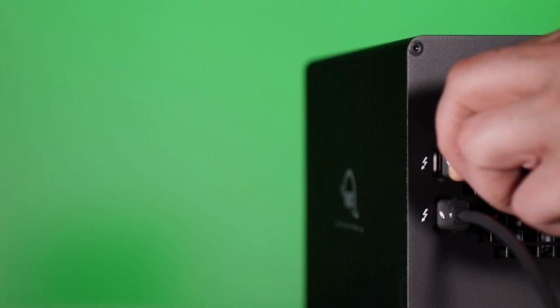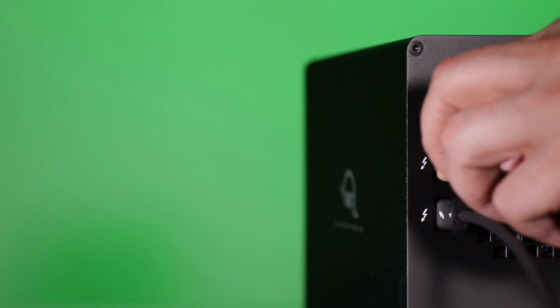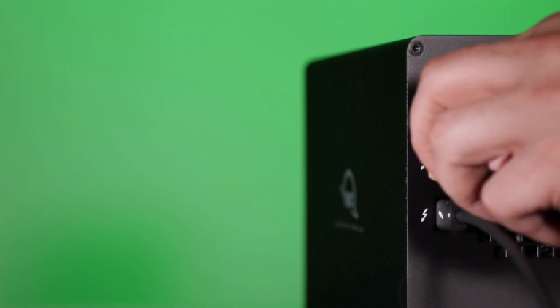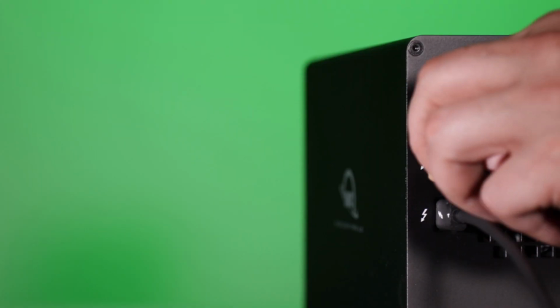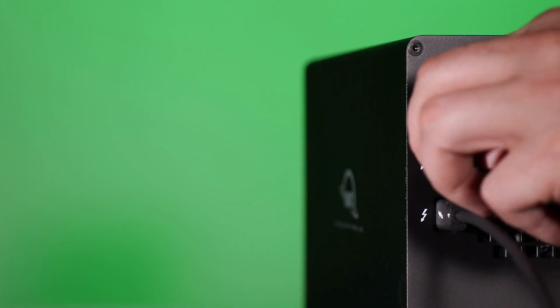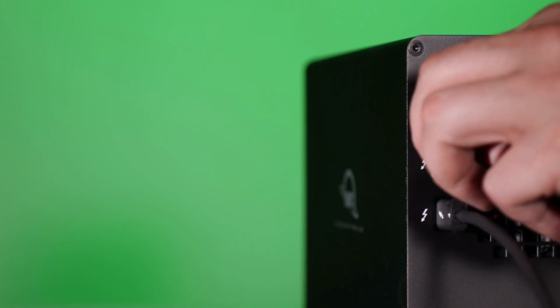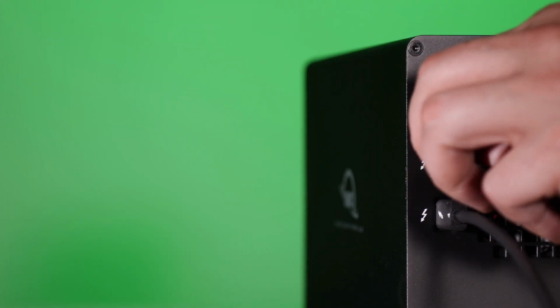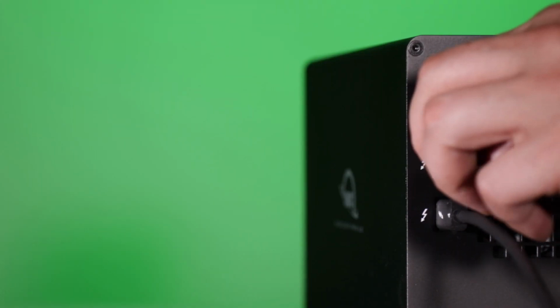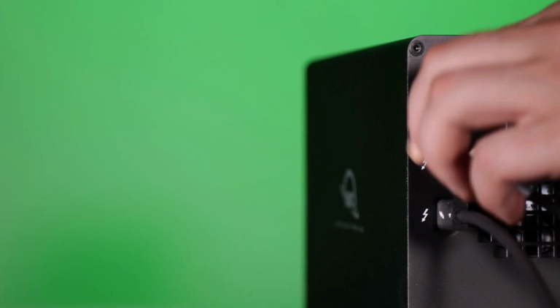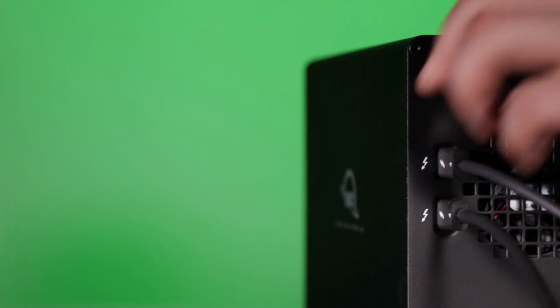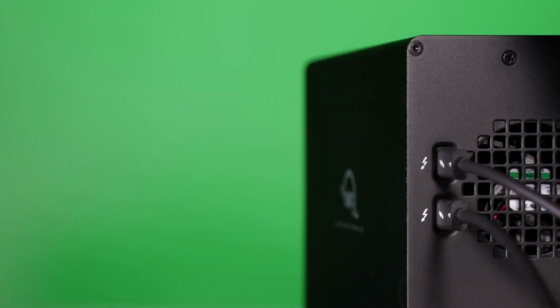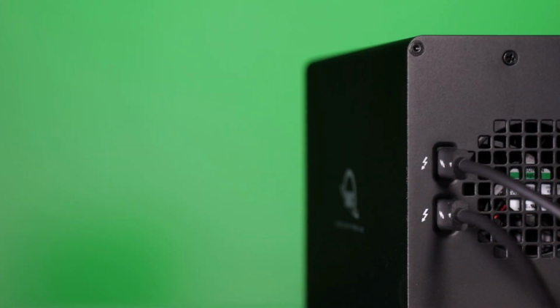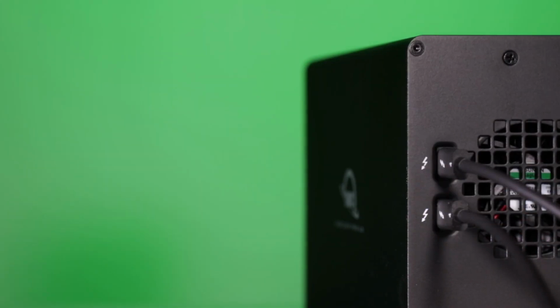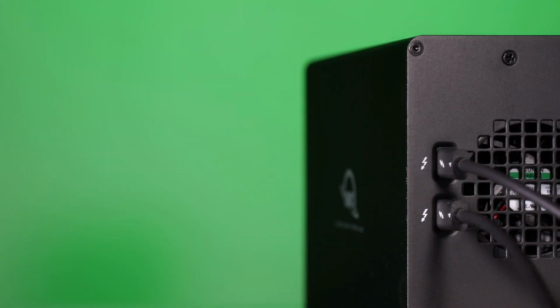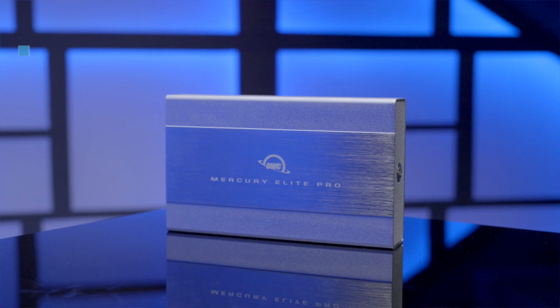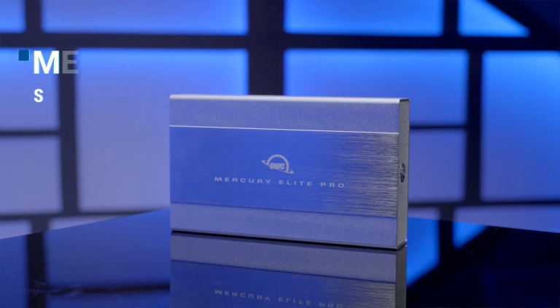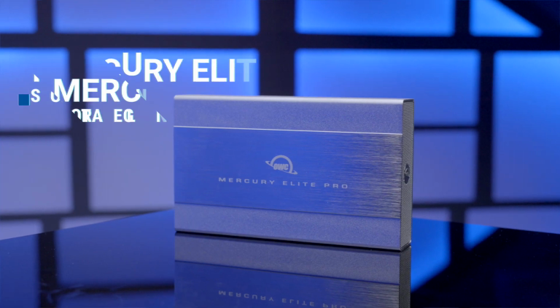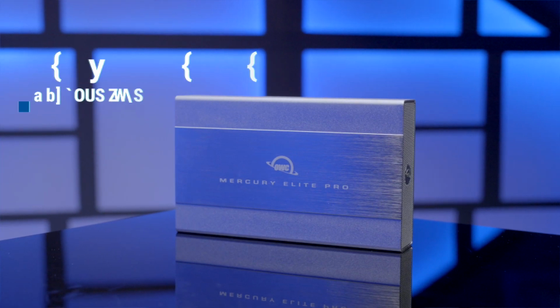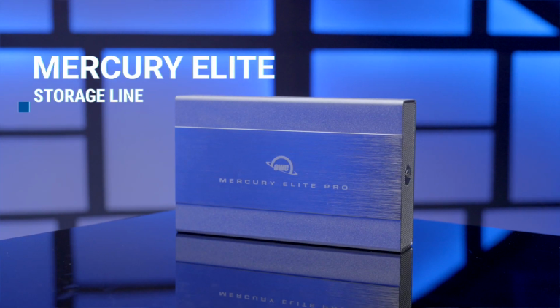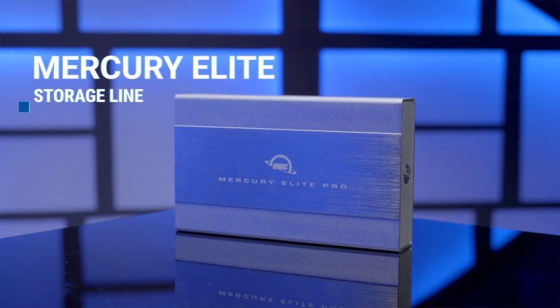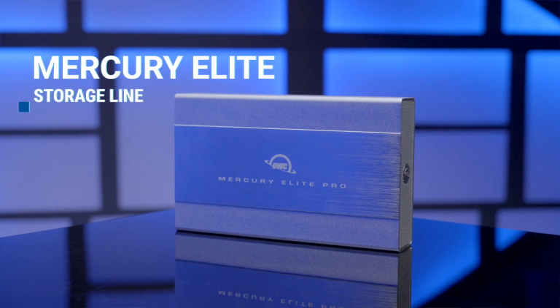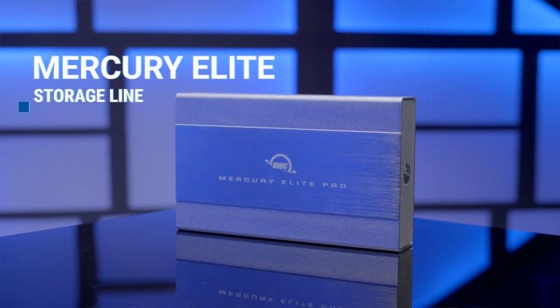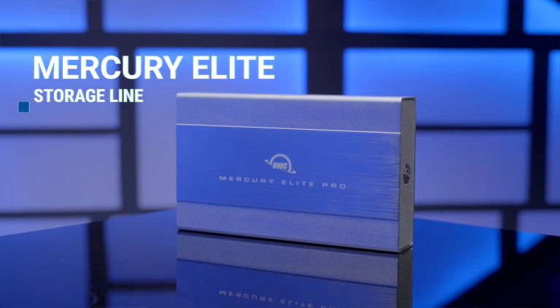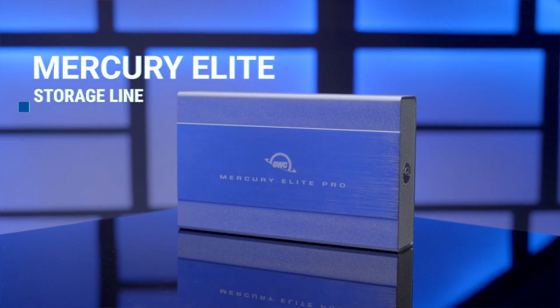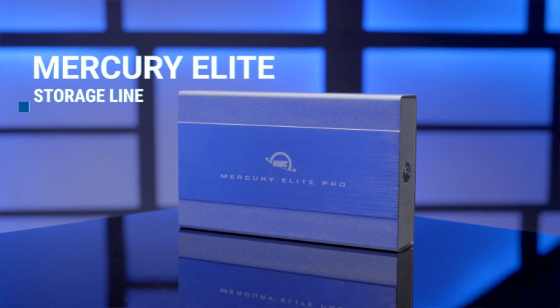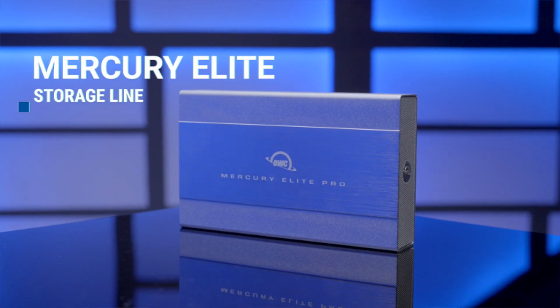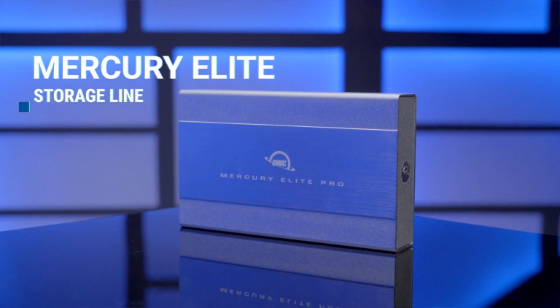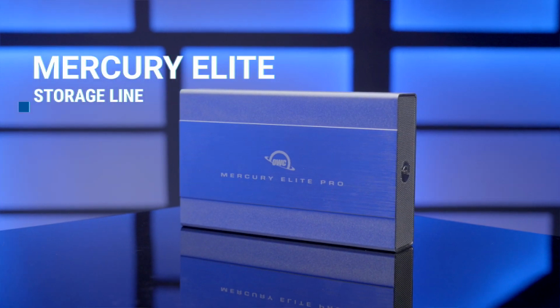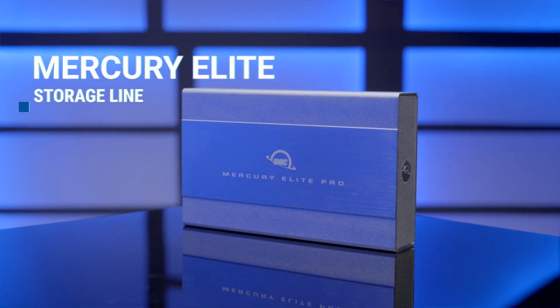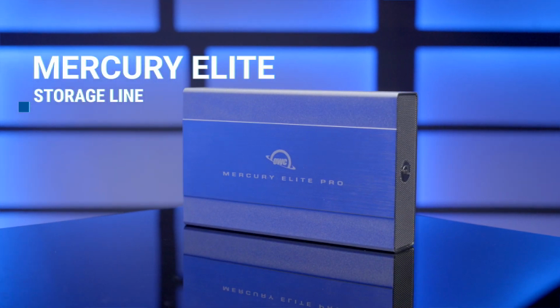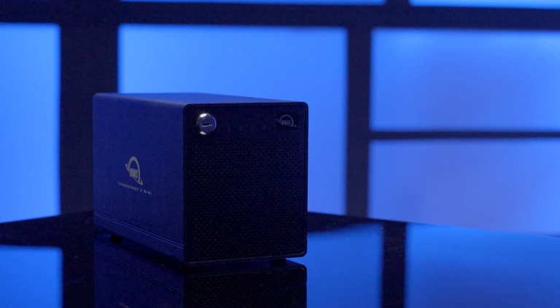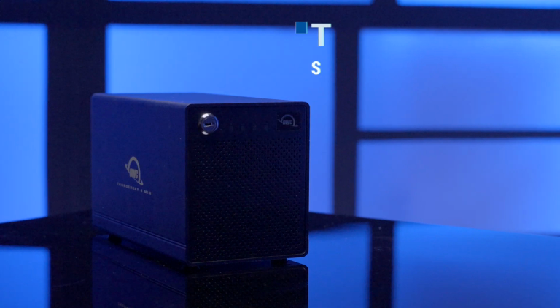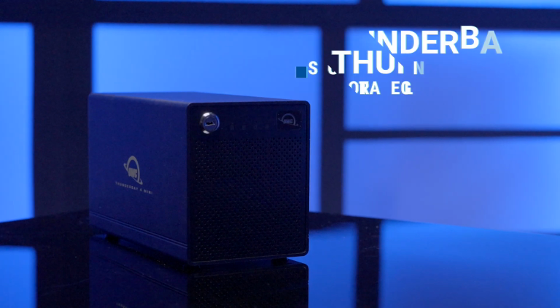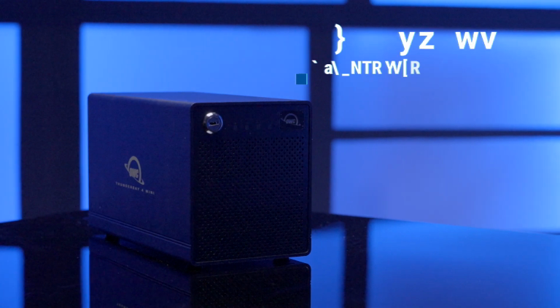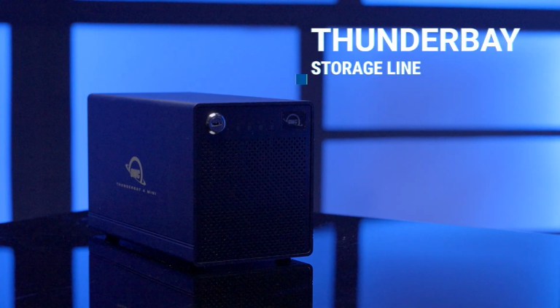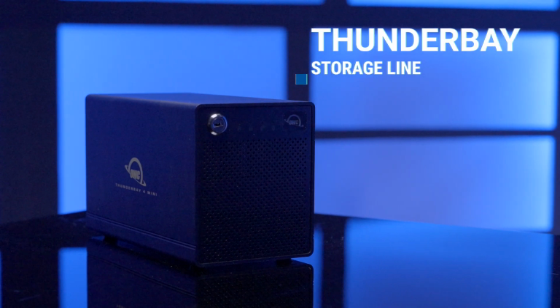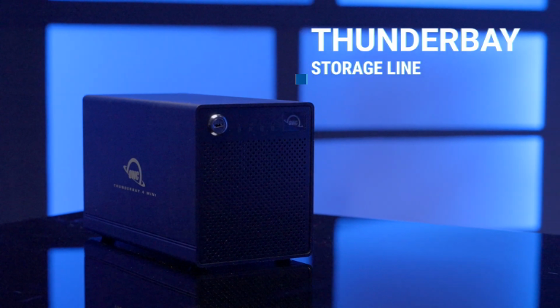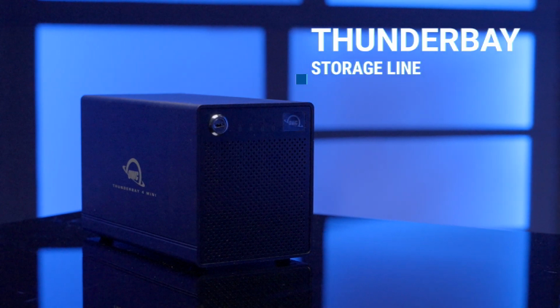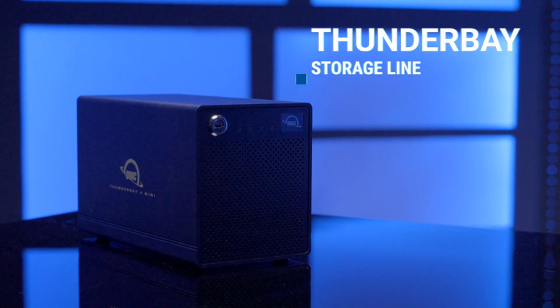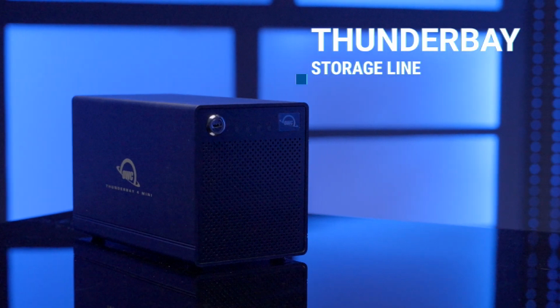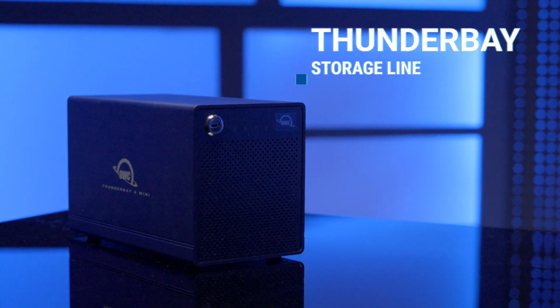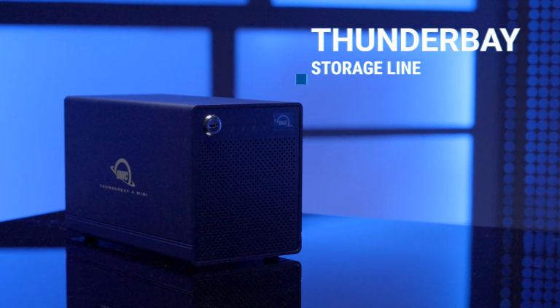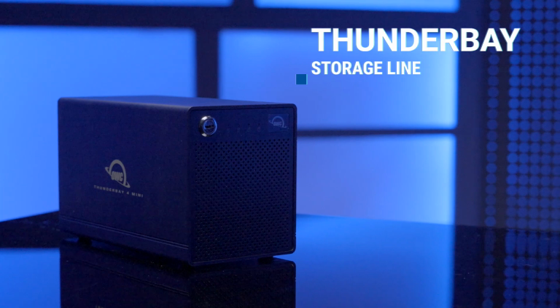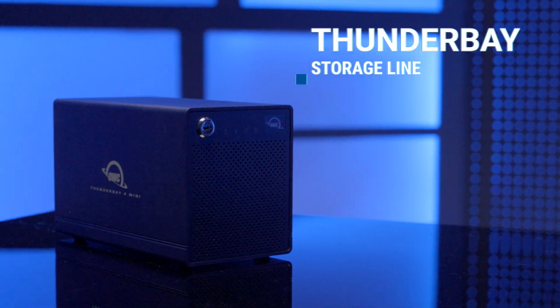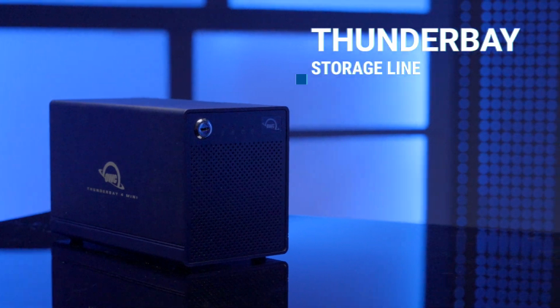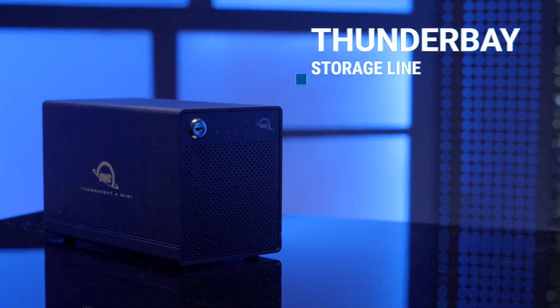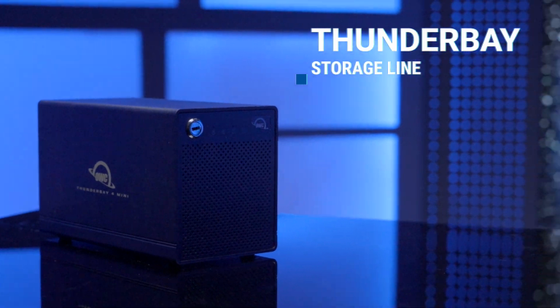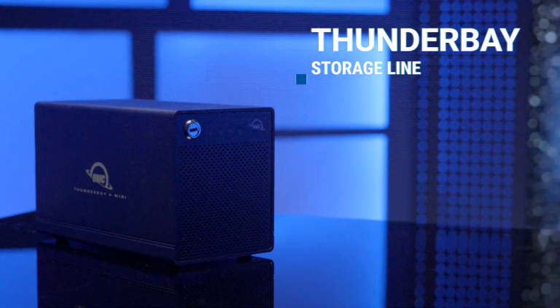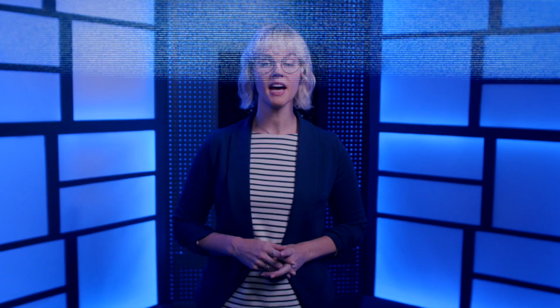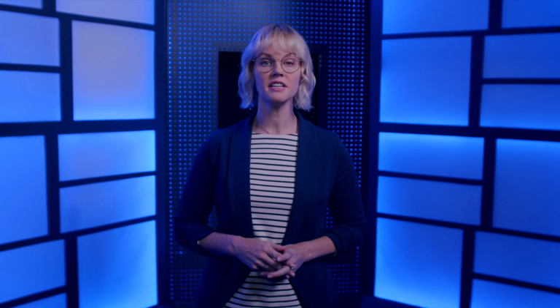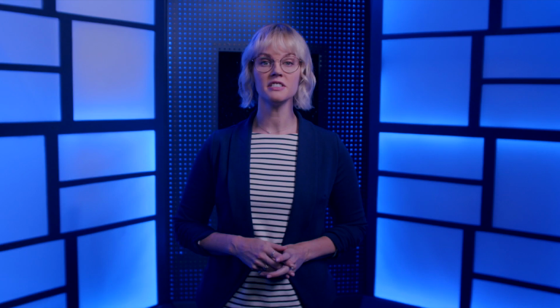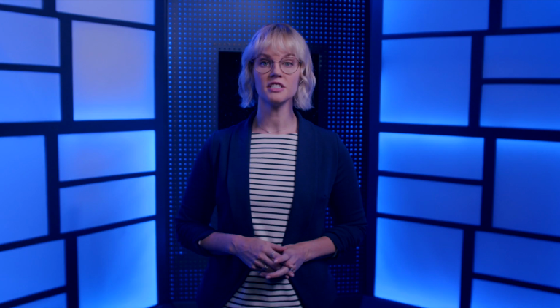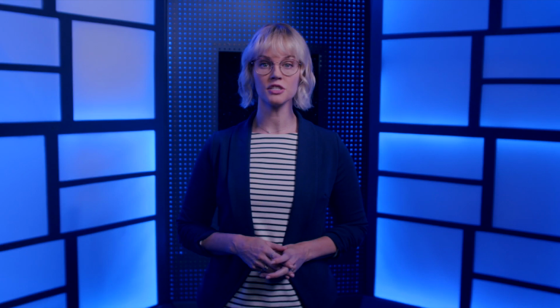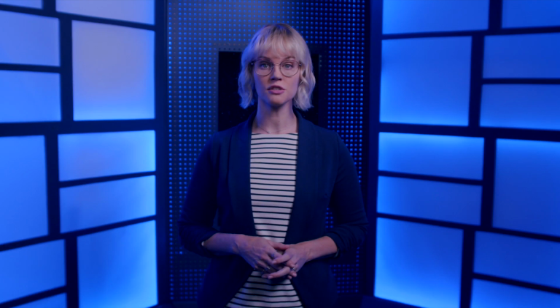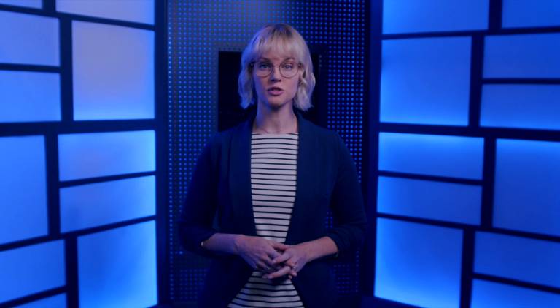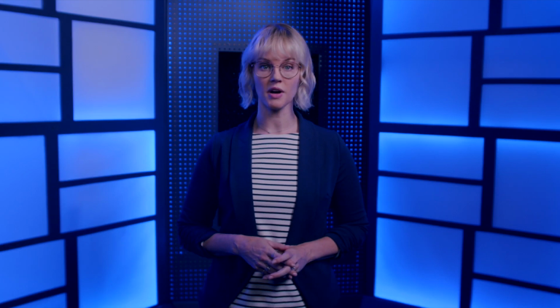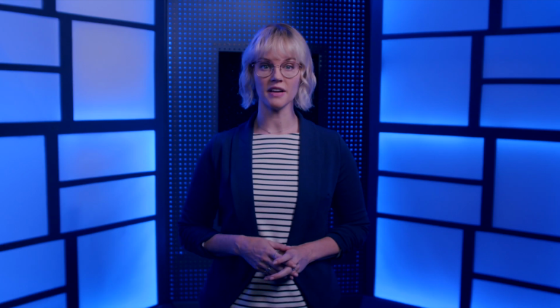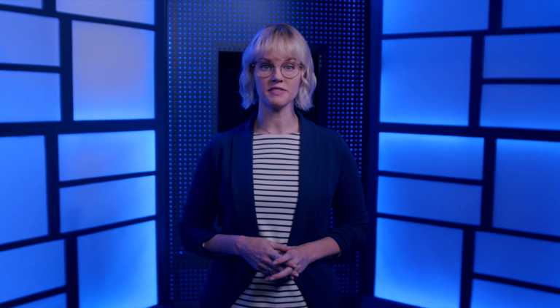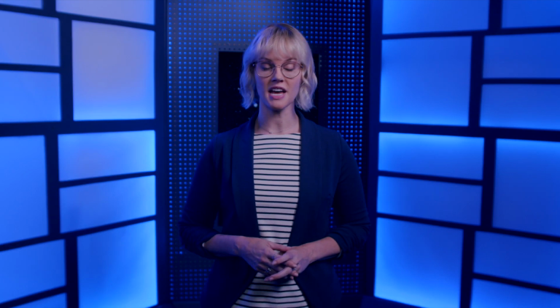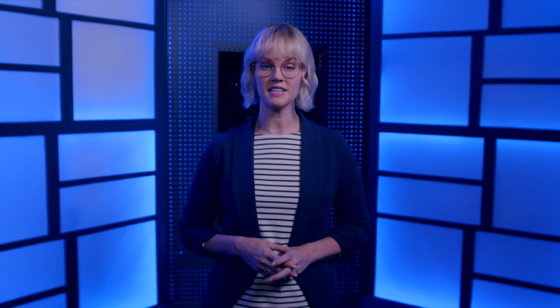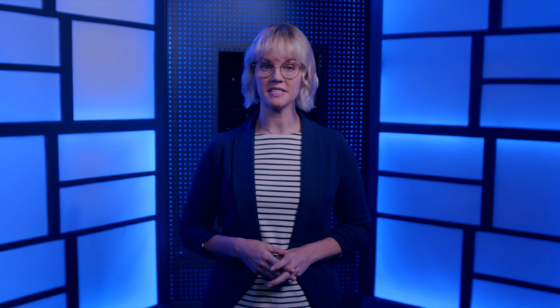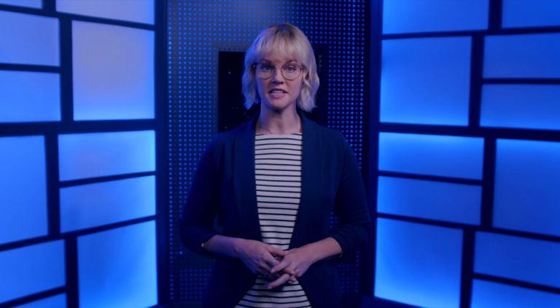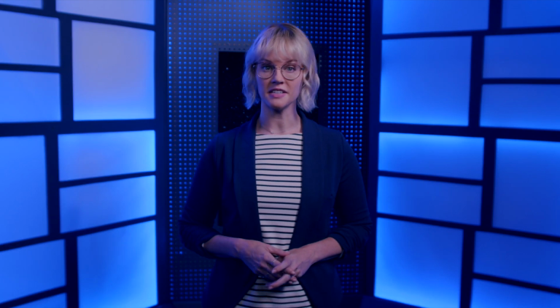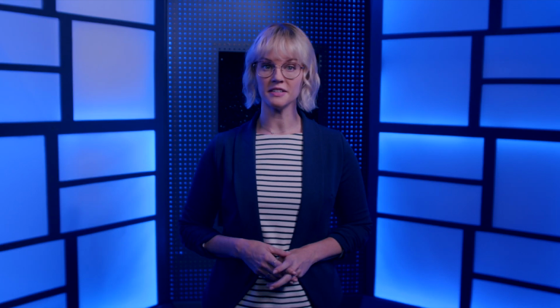Storage options such as OWC's Mercury Elite and Thunder Bay storage lines allow you to add additional drives as needed.